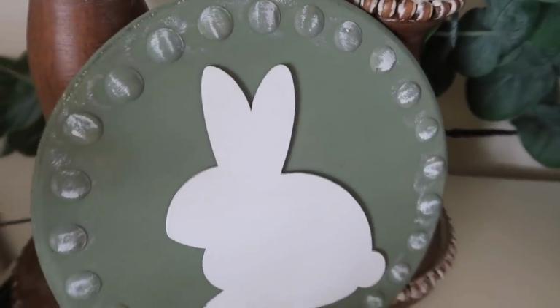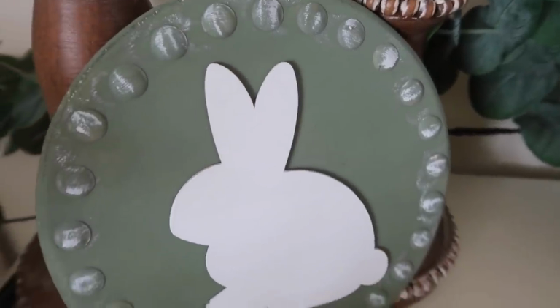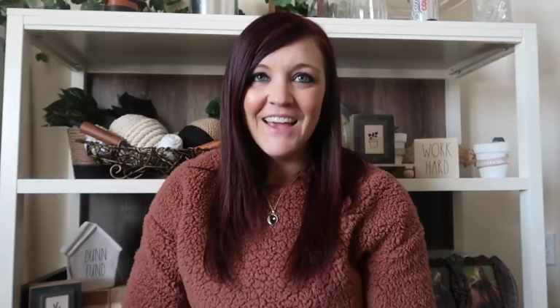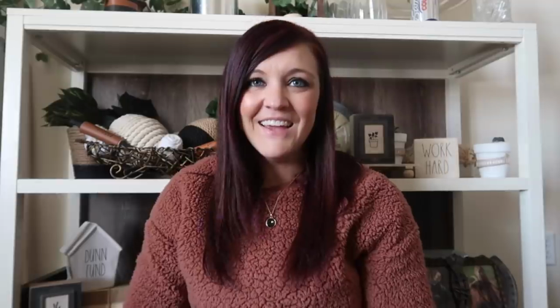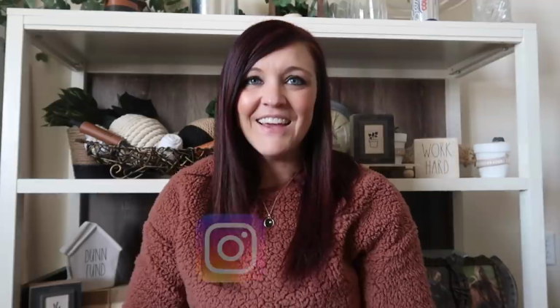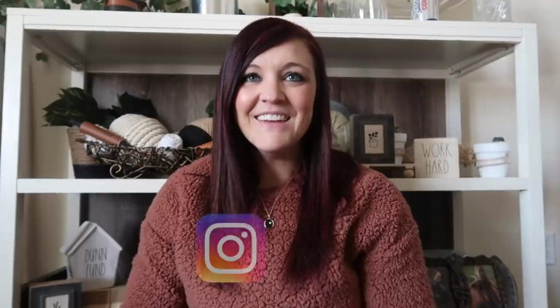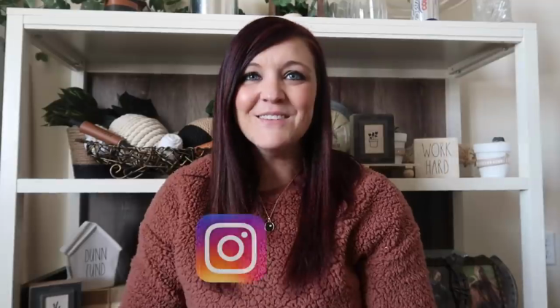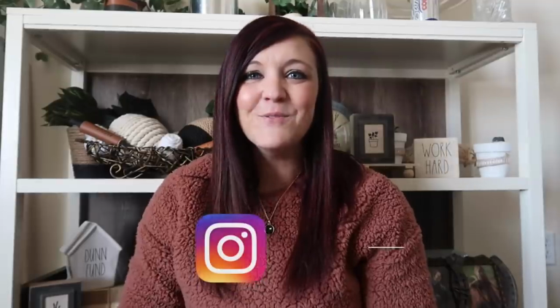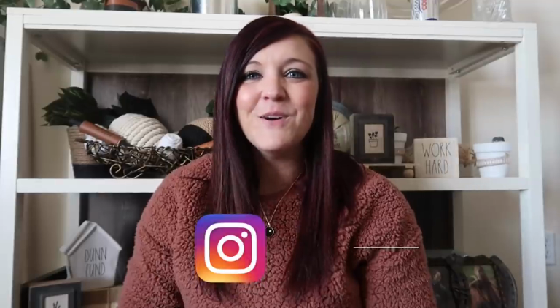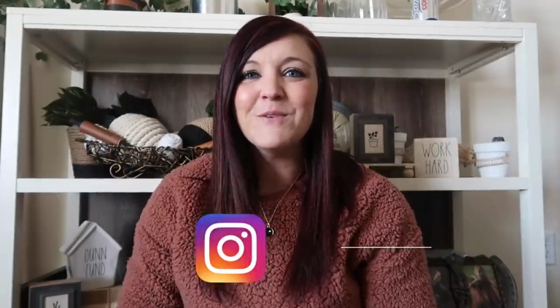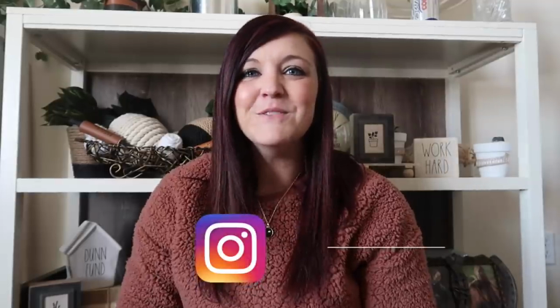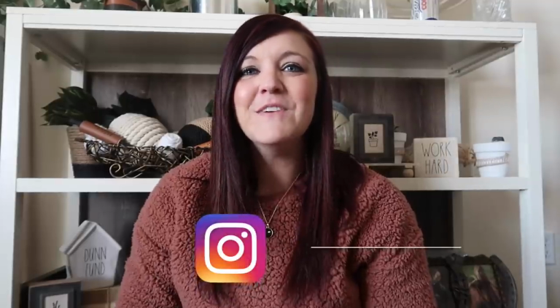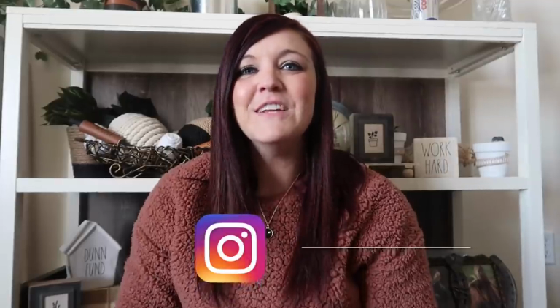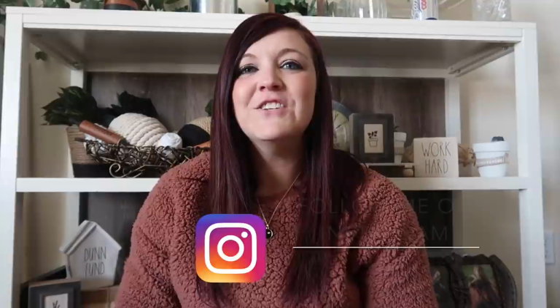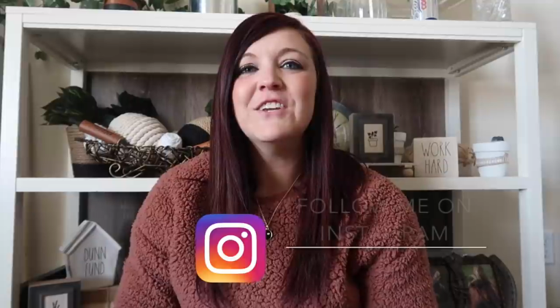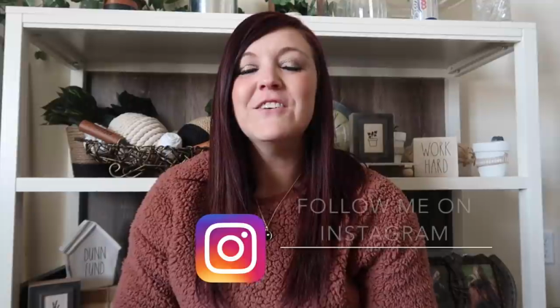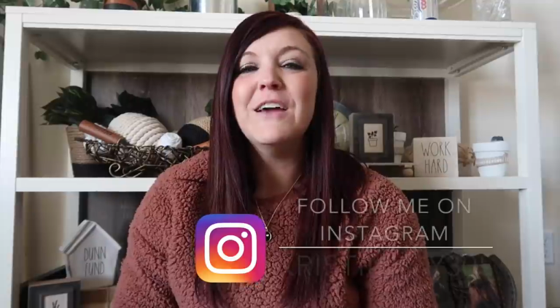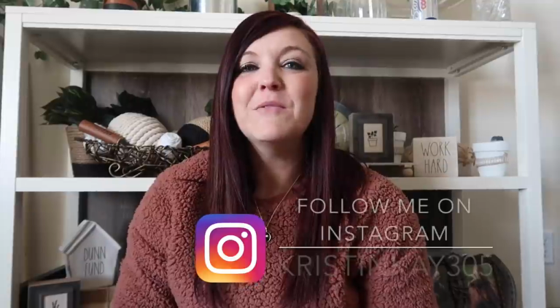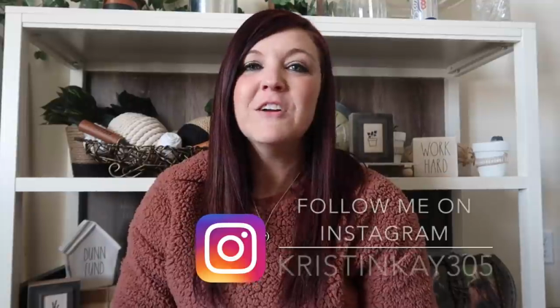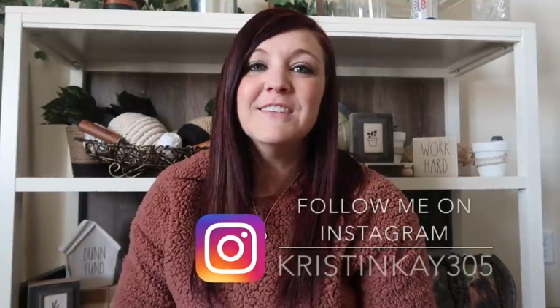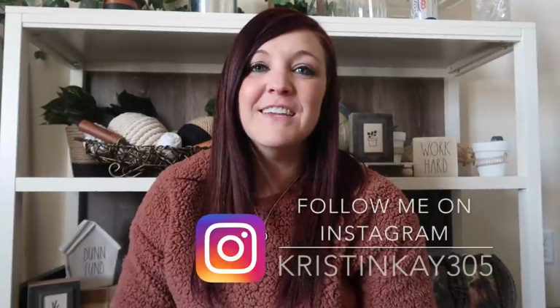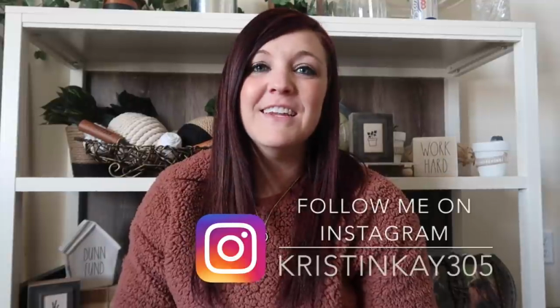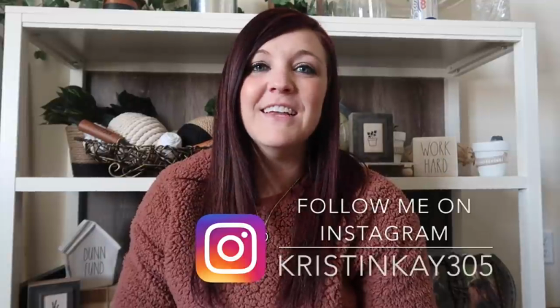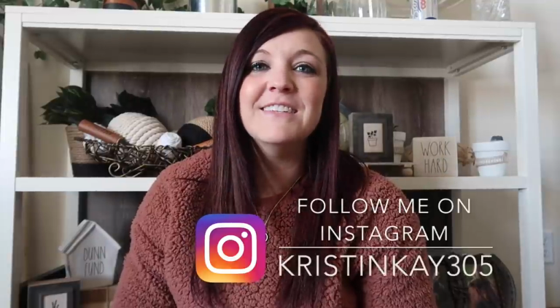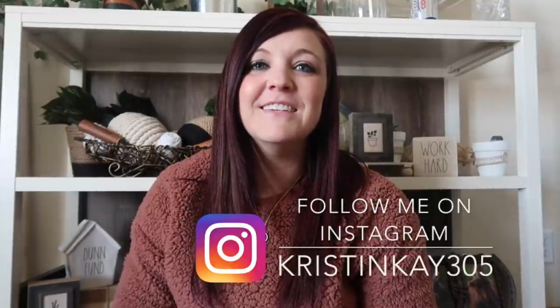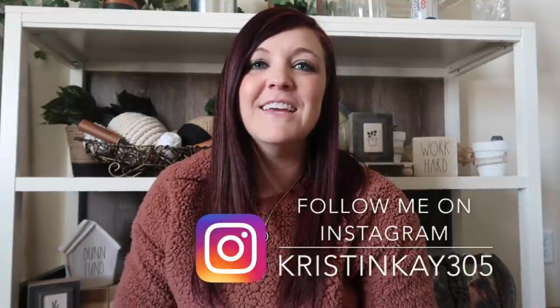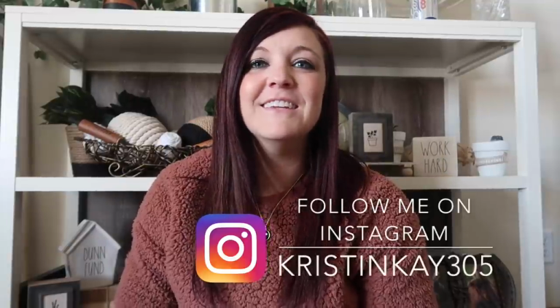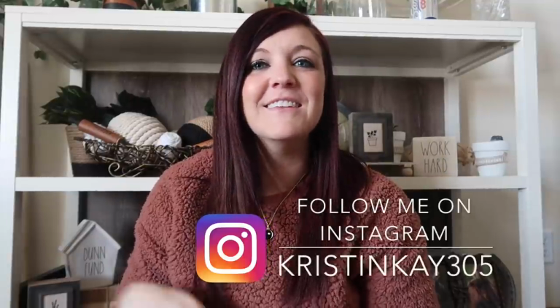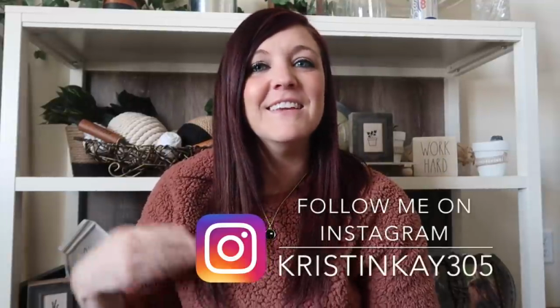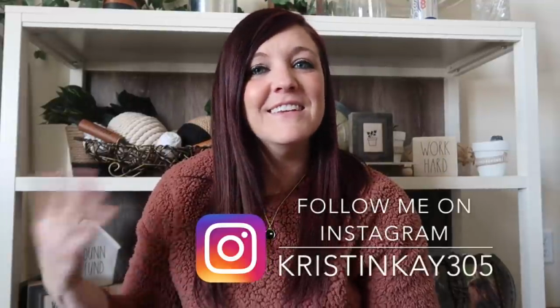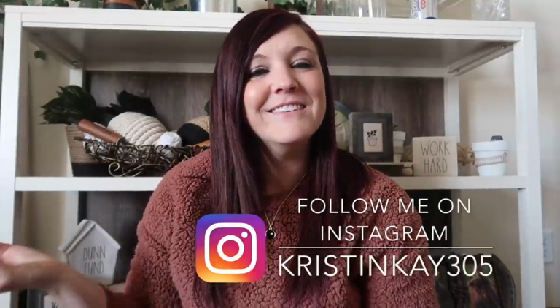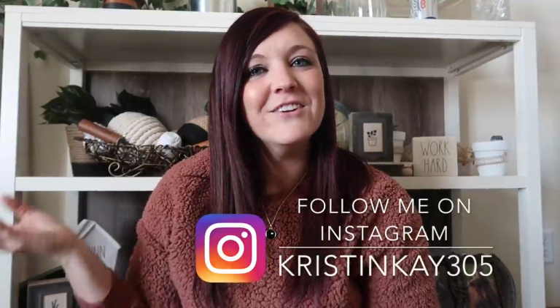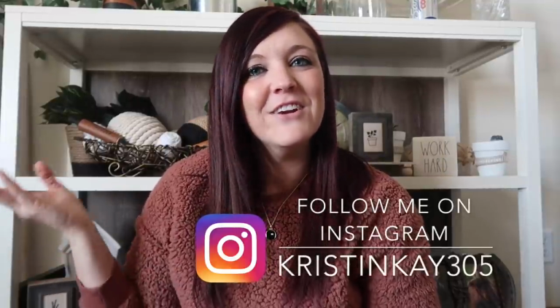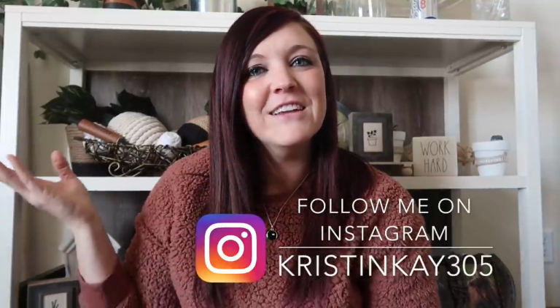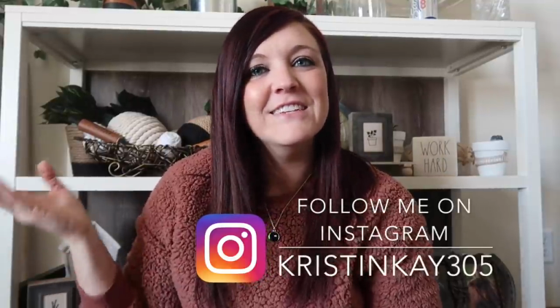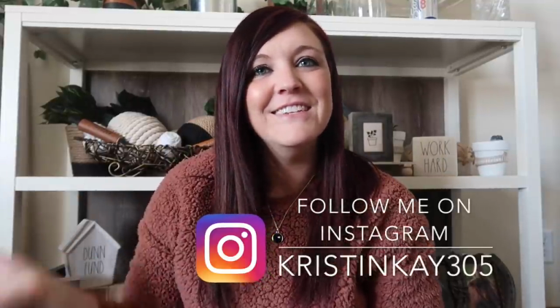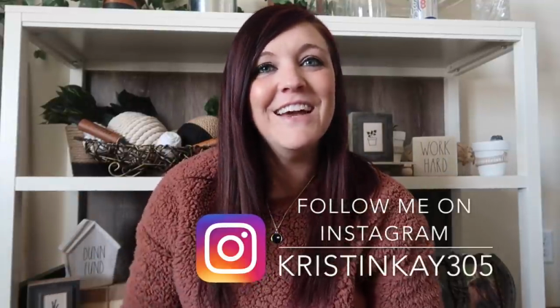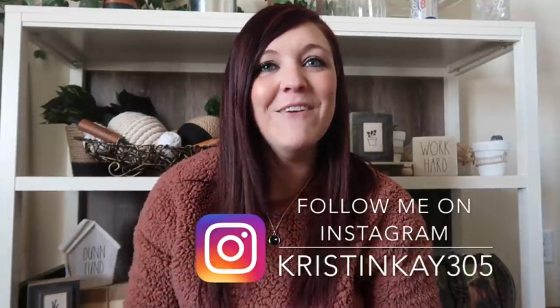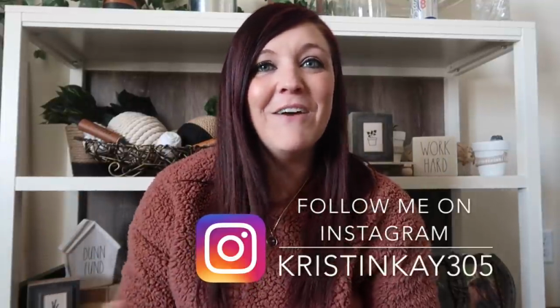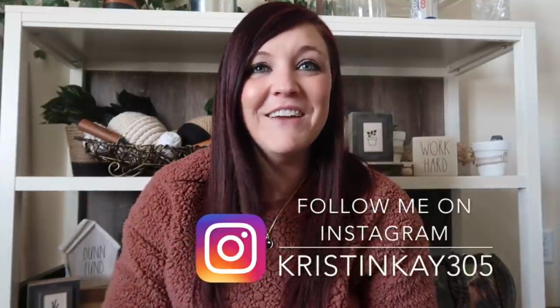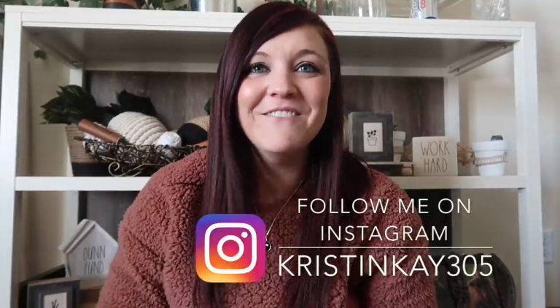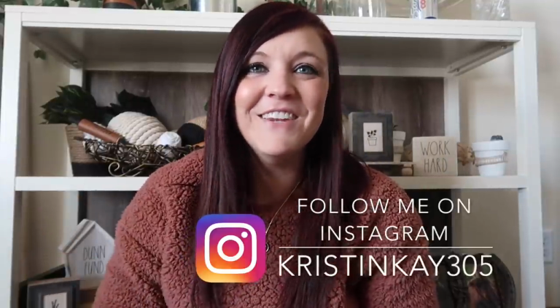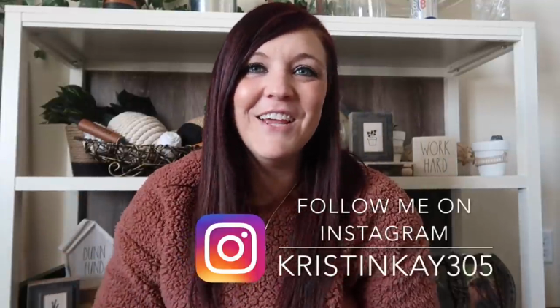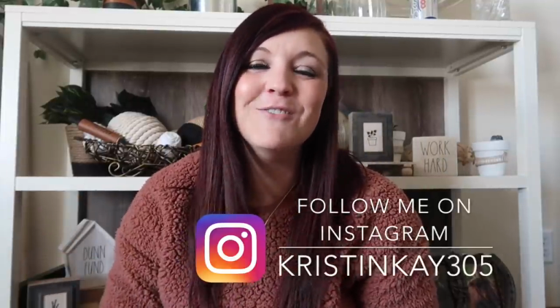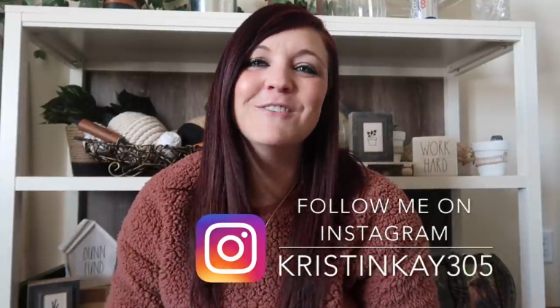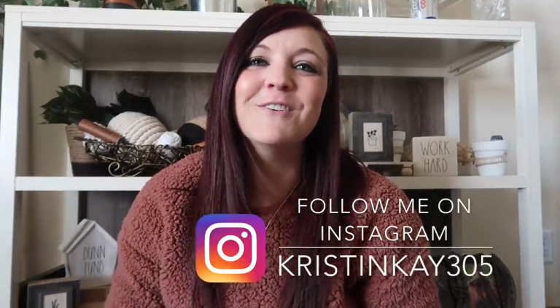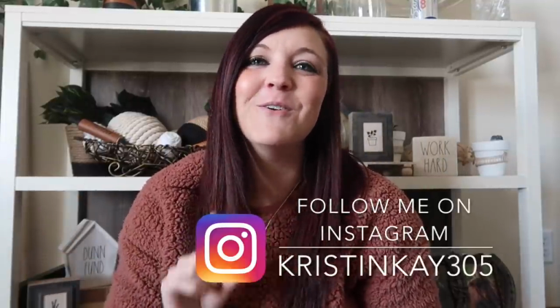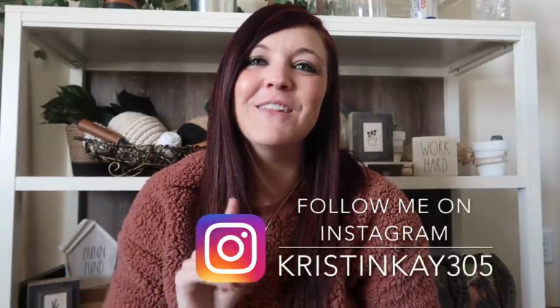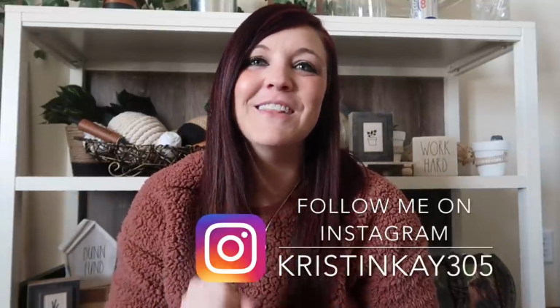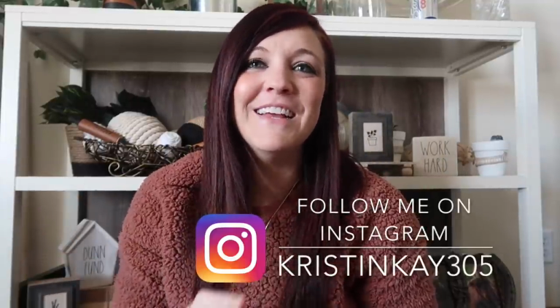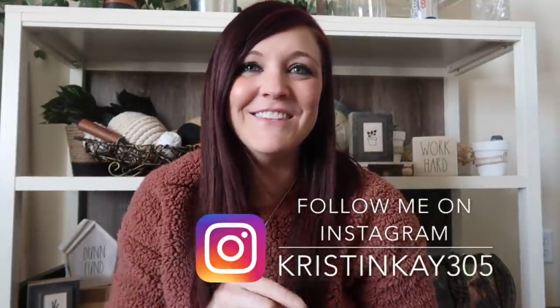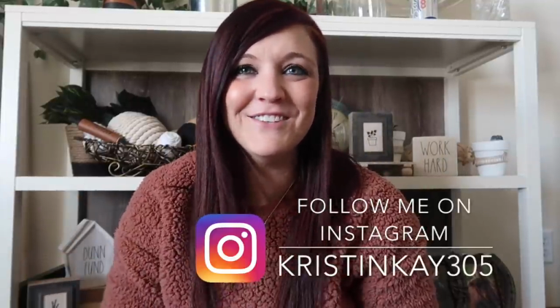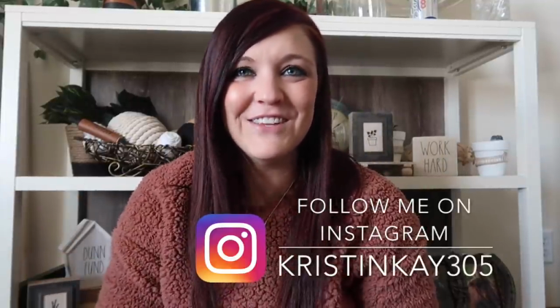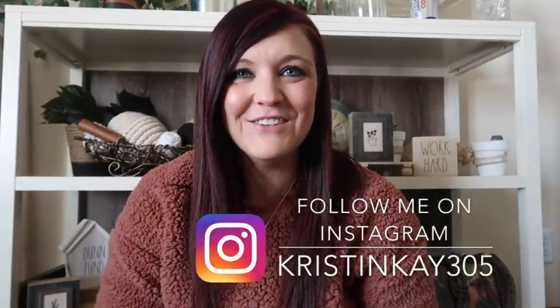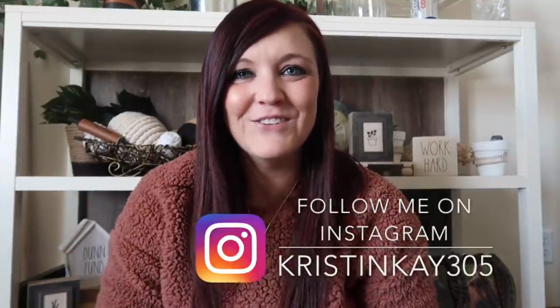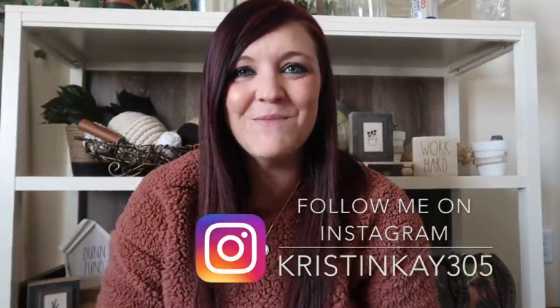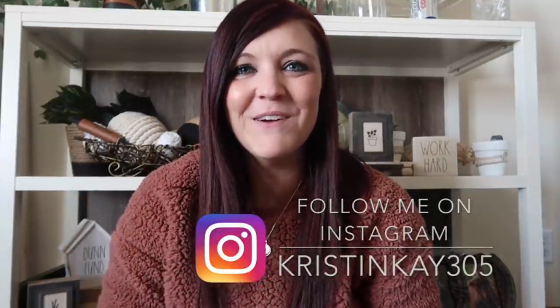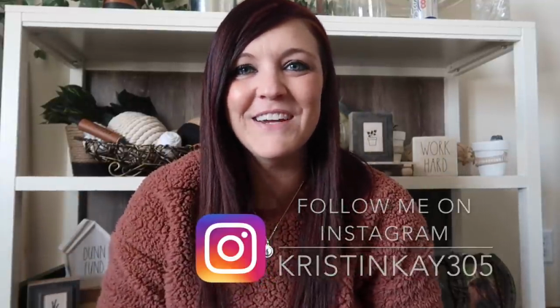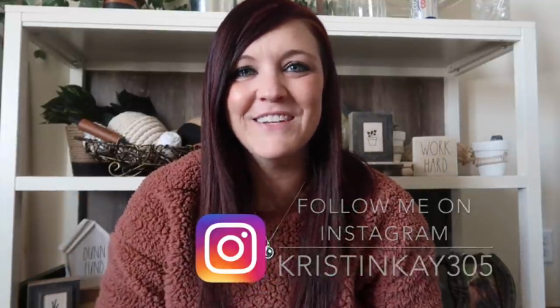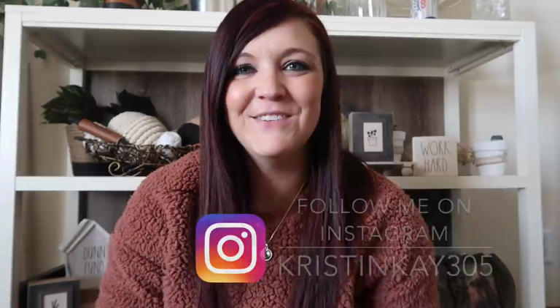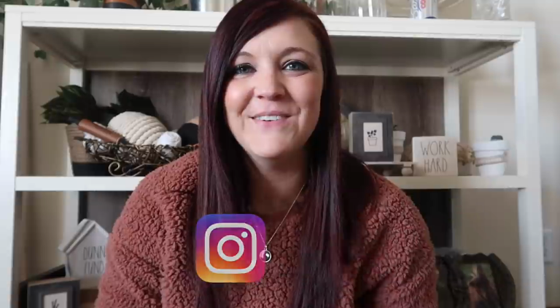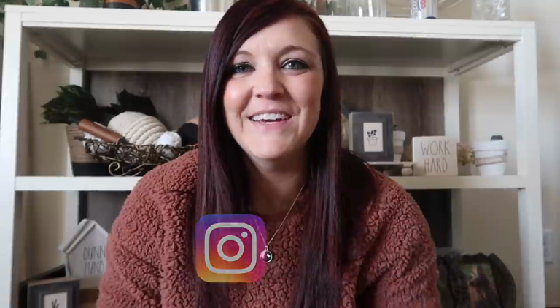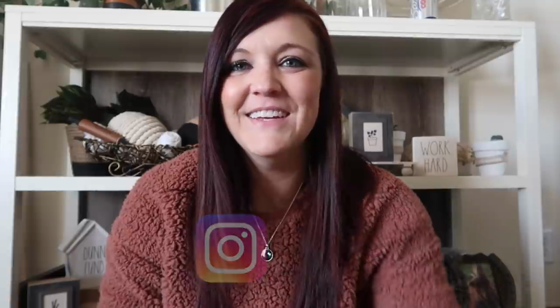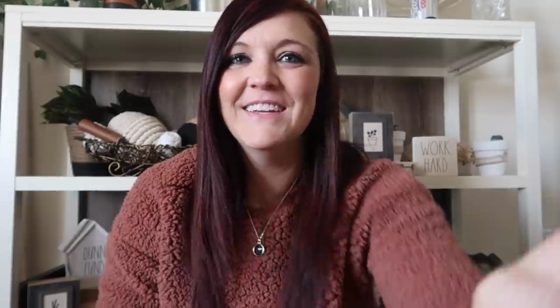Hey guys, welcome to my channel. I'm Kristen and today is an Easter DIY video. So let's just jump right into it.